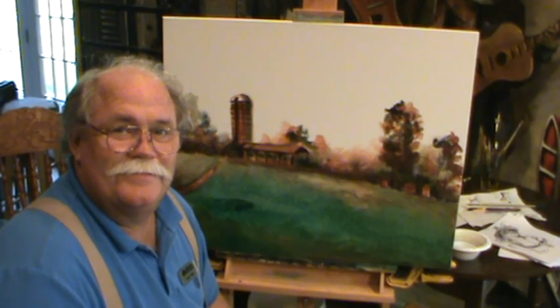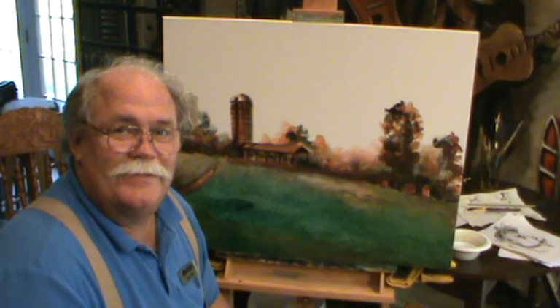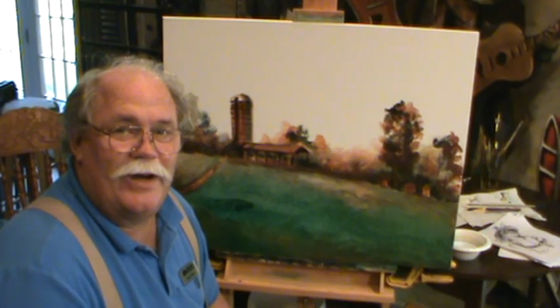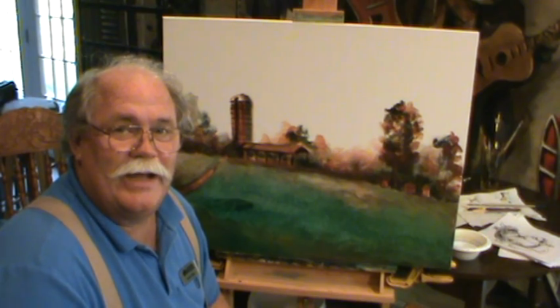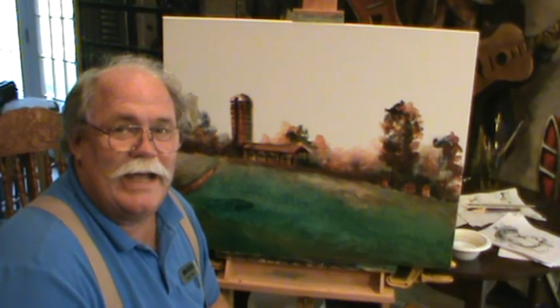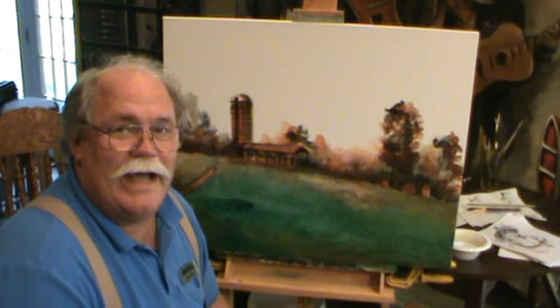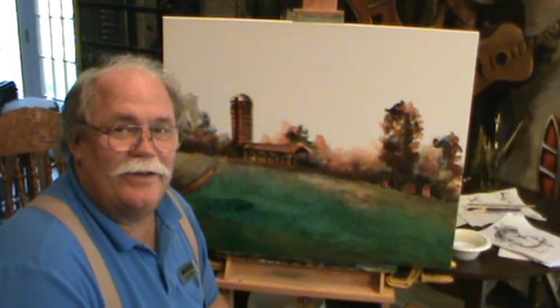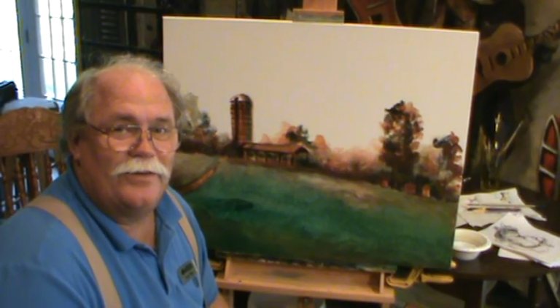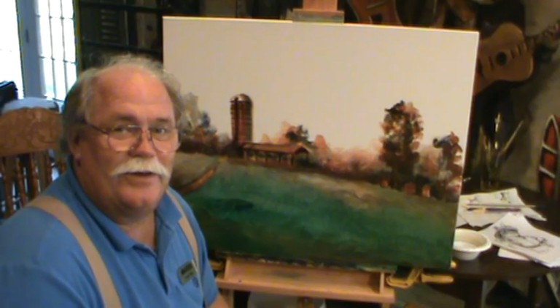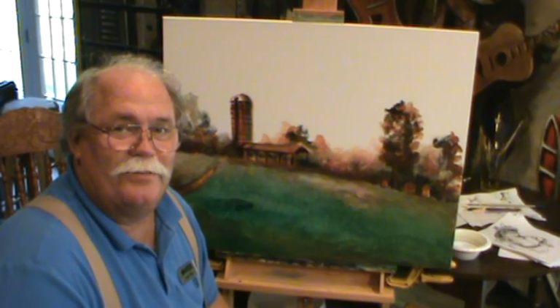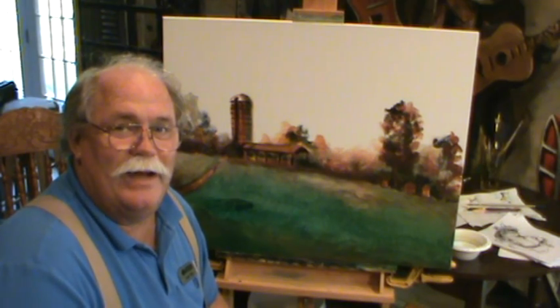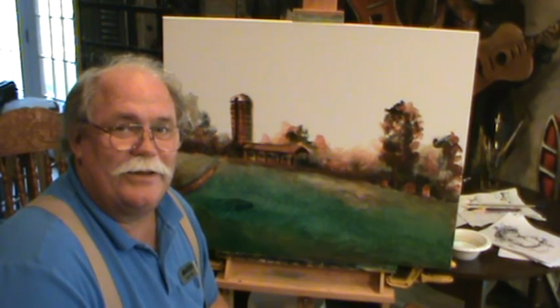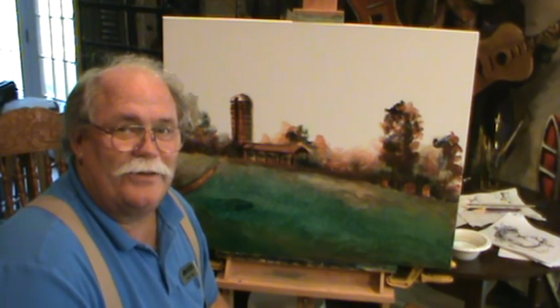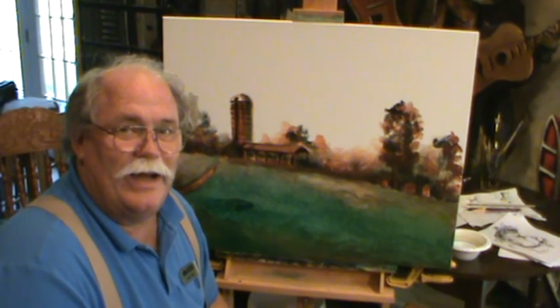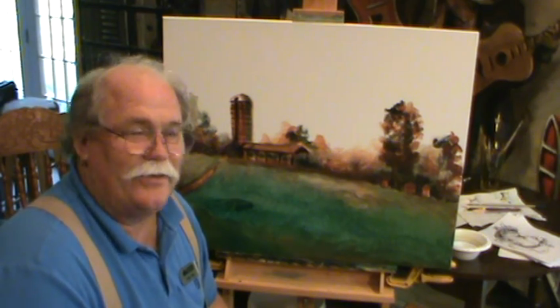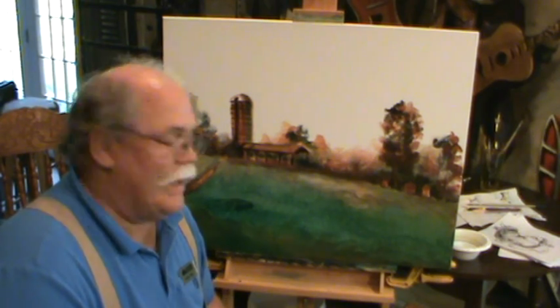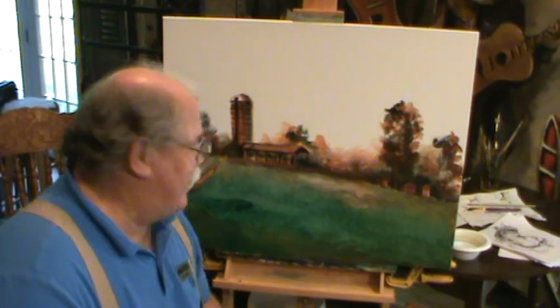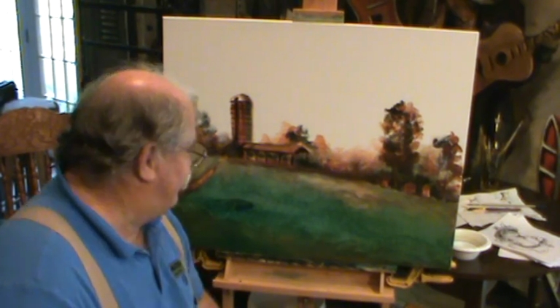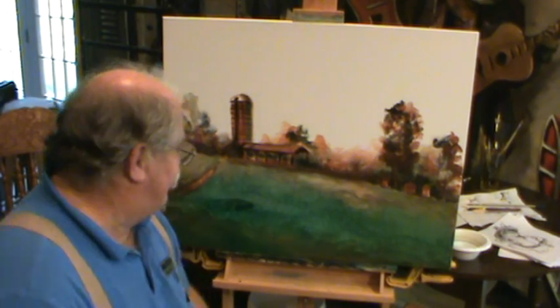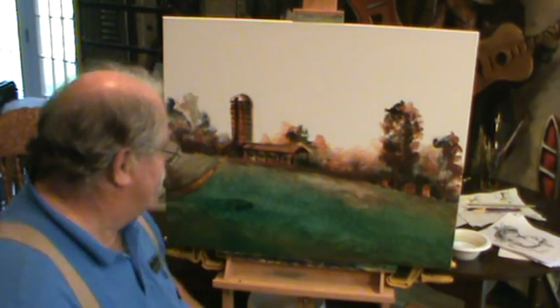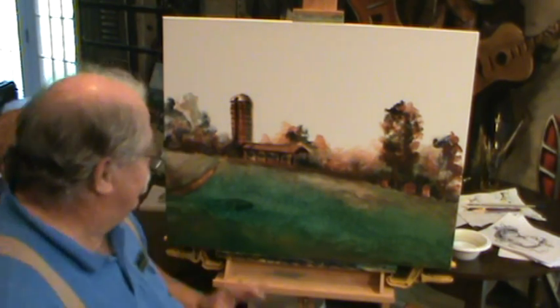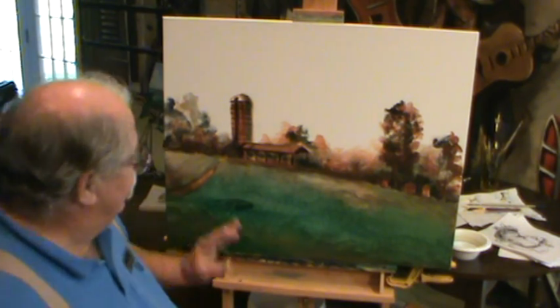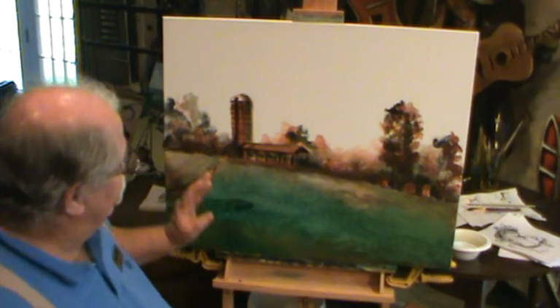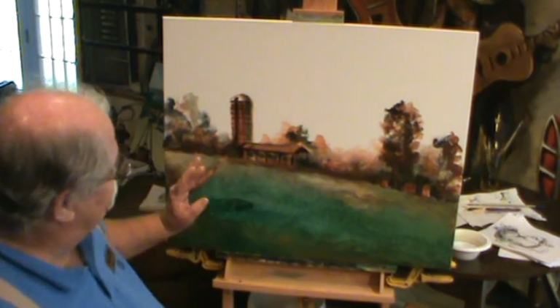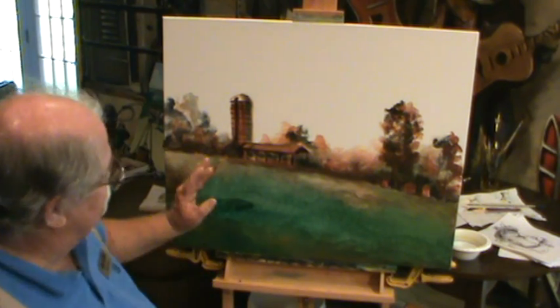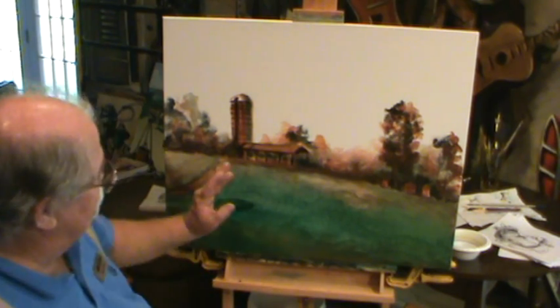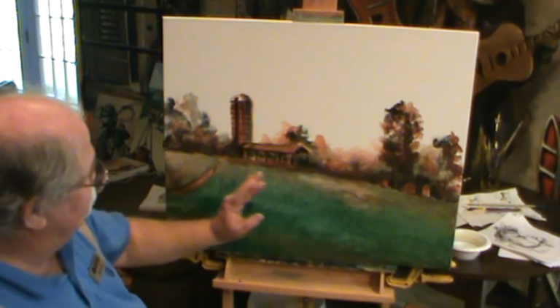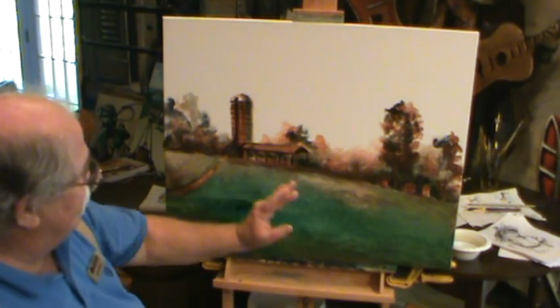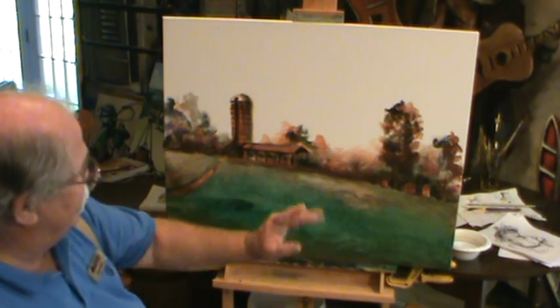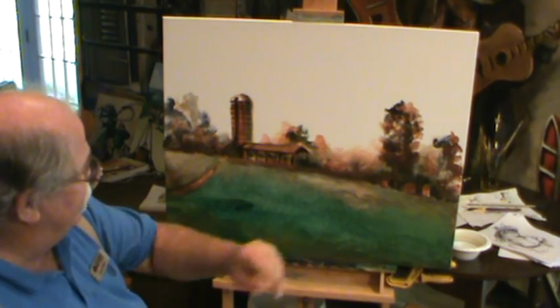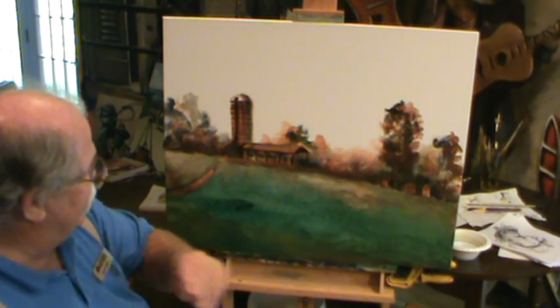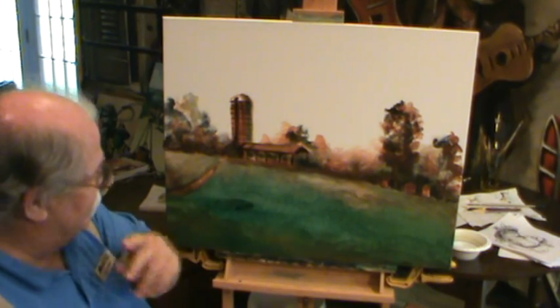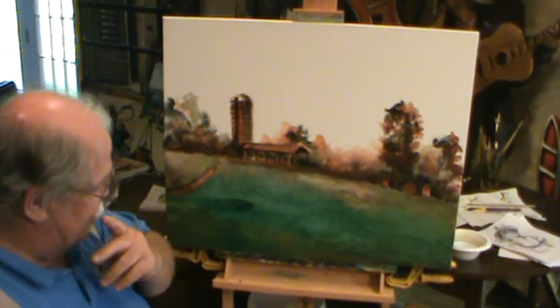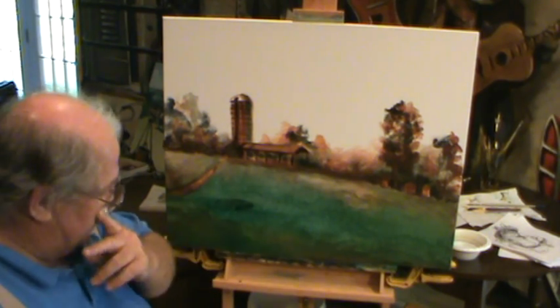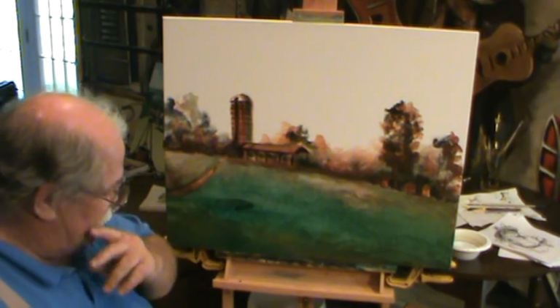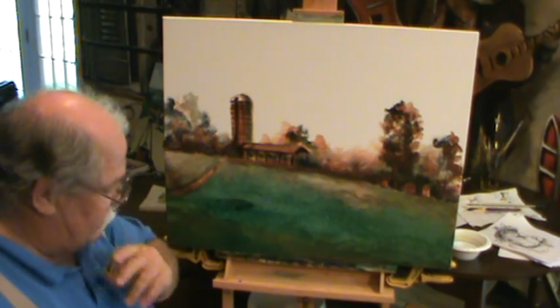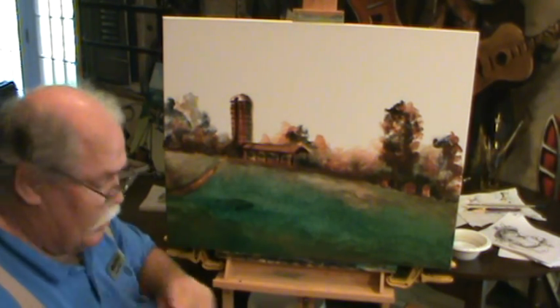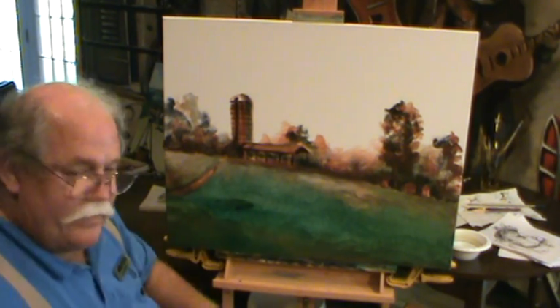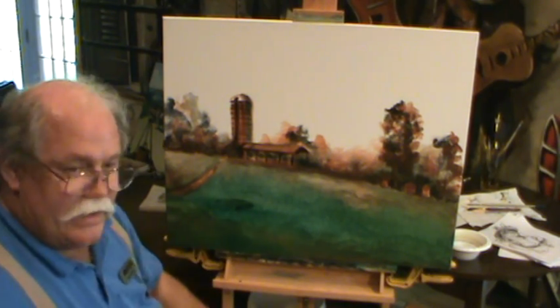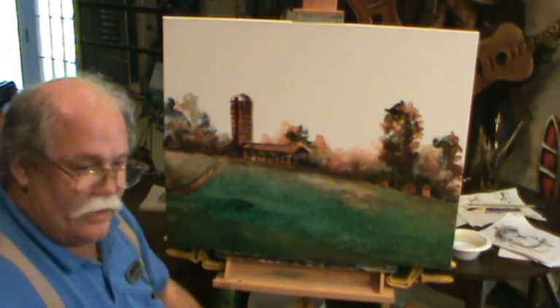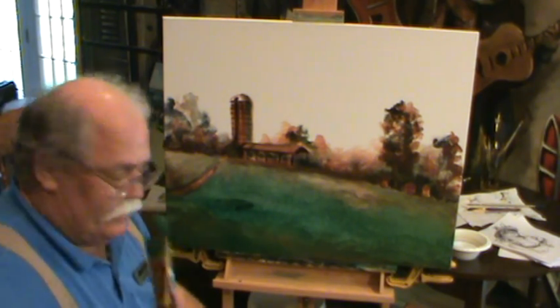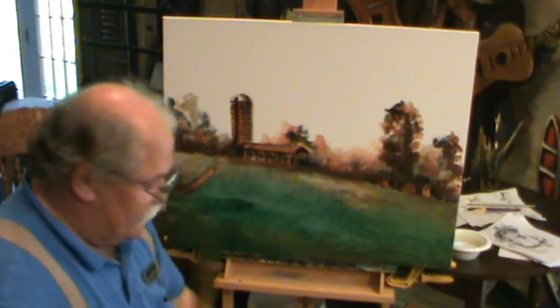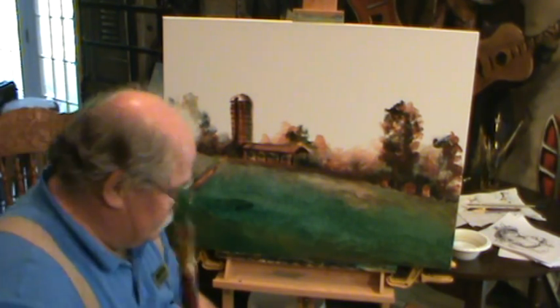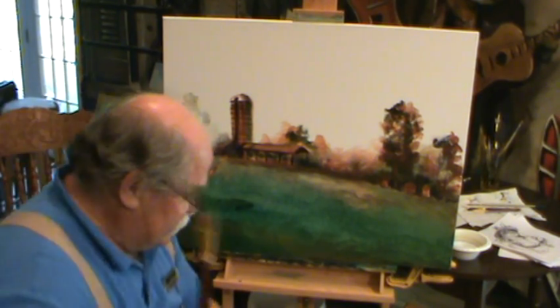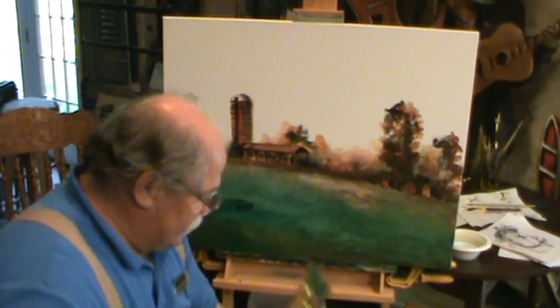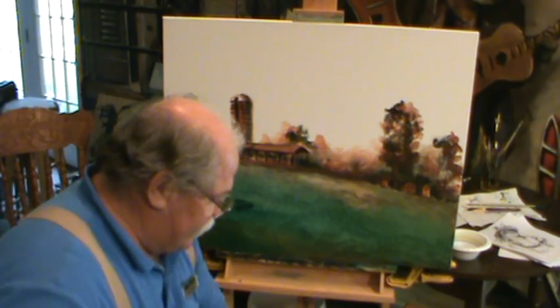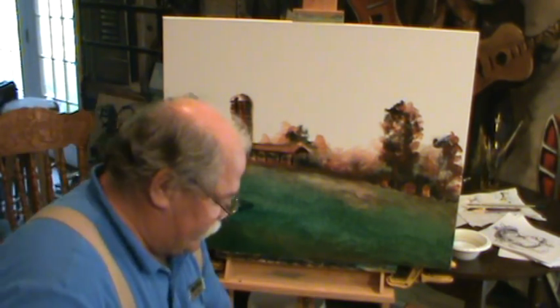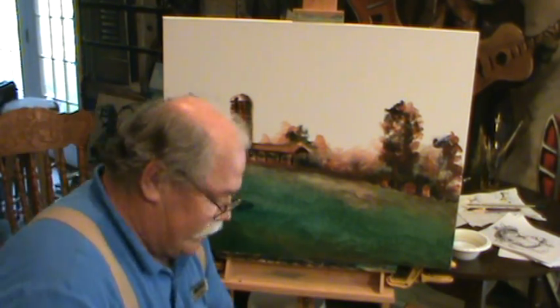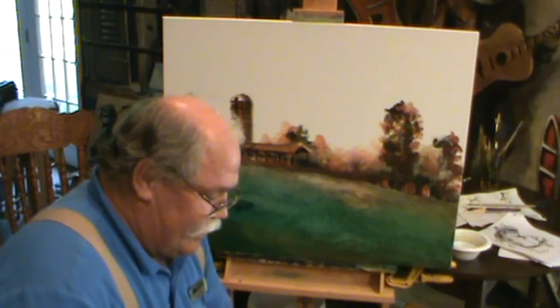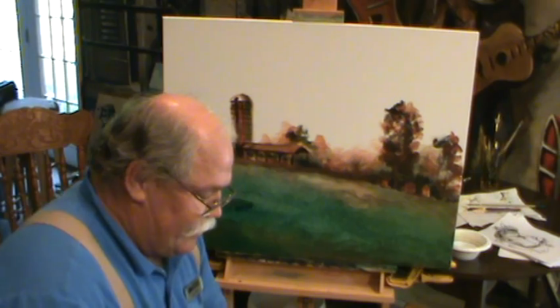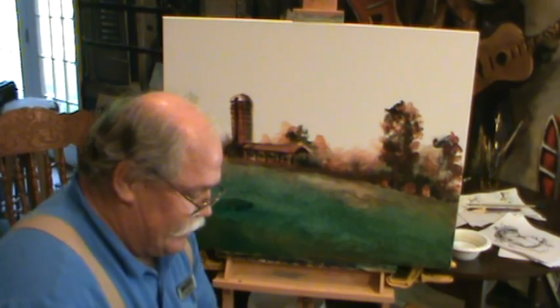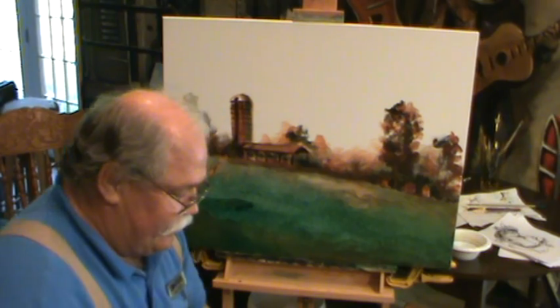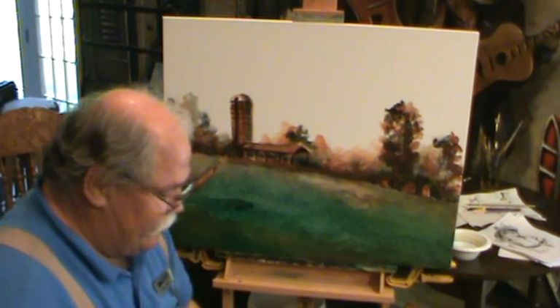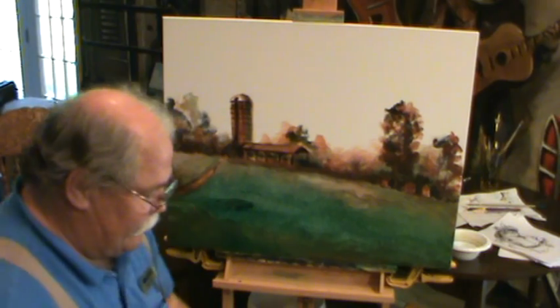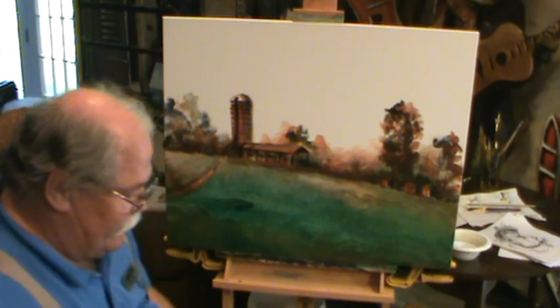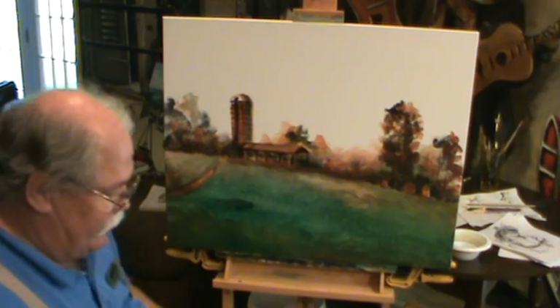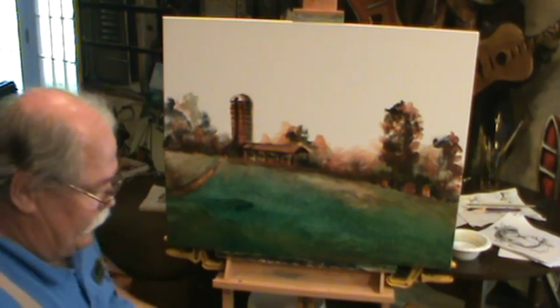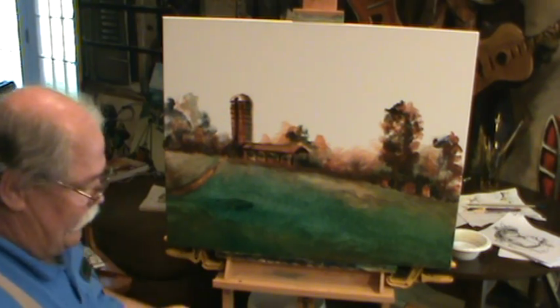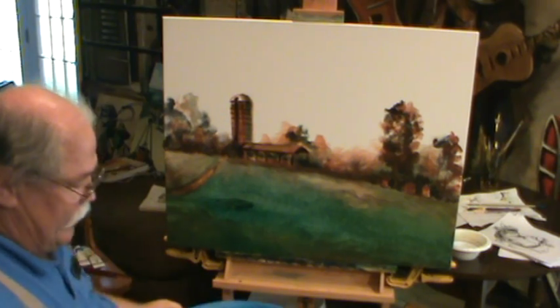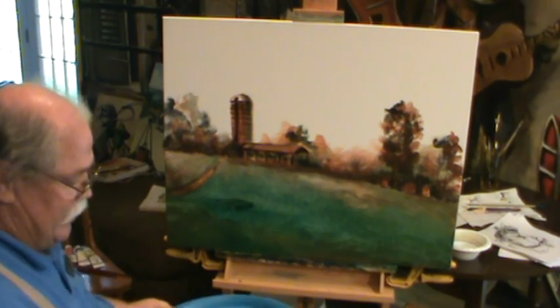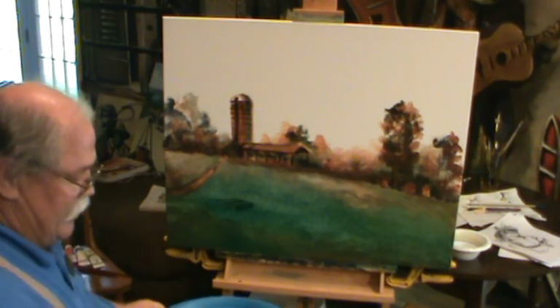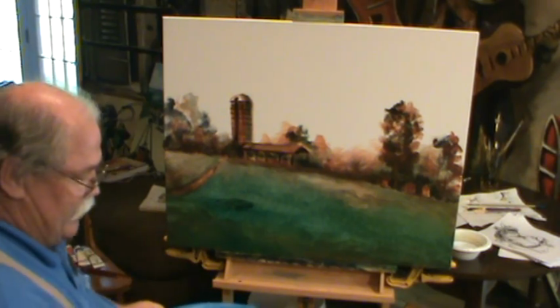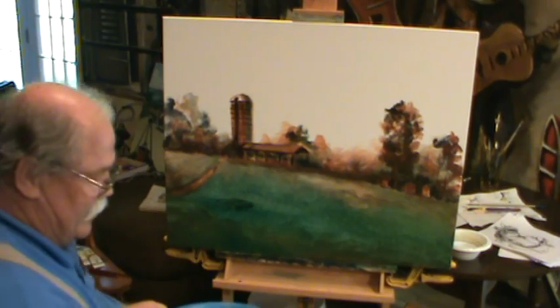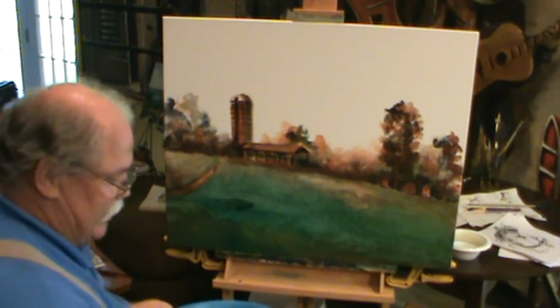All right guys, welcome back to Rouse House. We're covering our field here, we're moving on. Stay with us, we're going to see what we can do here.